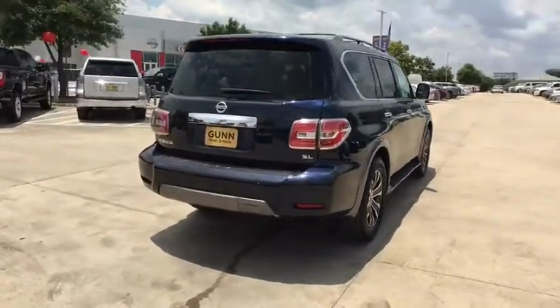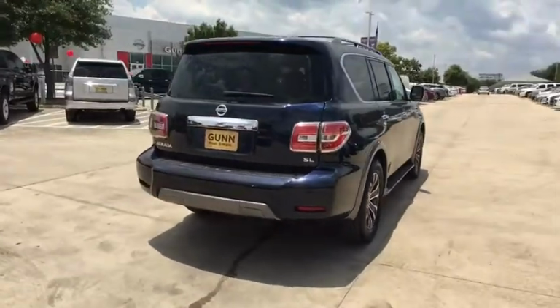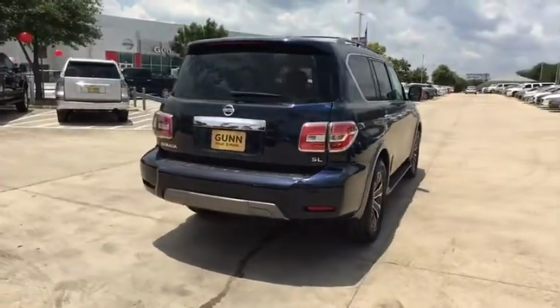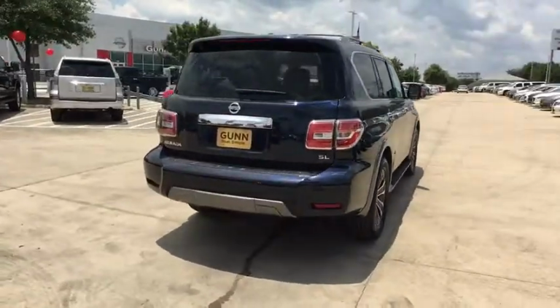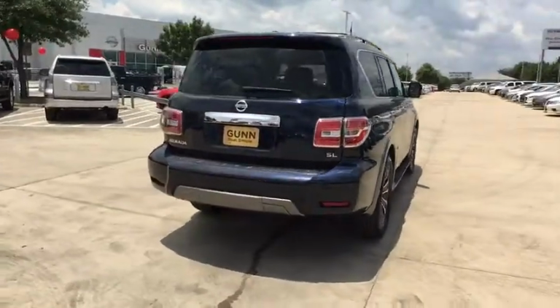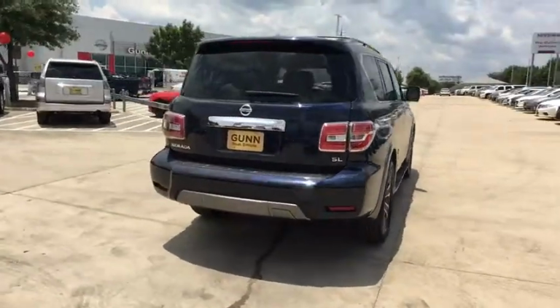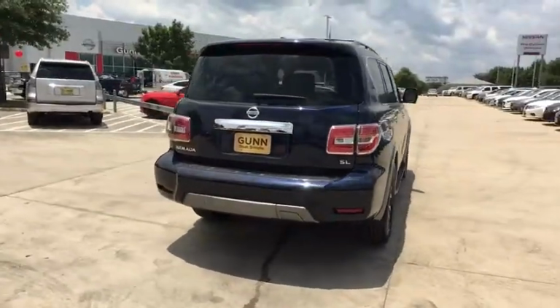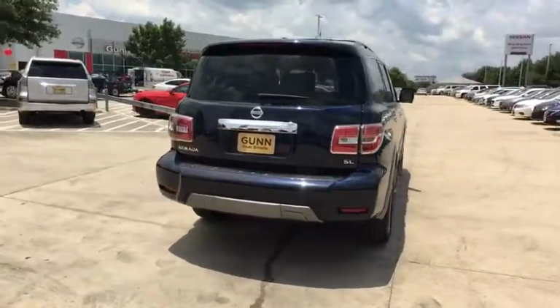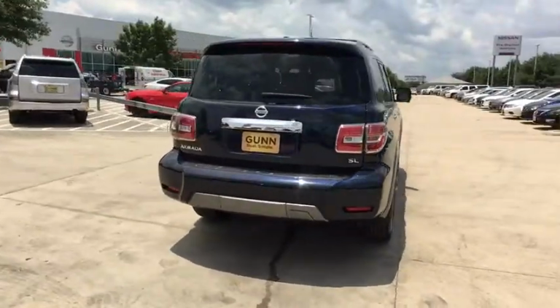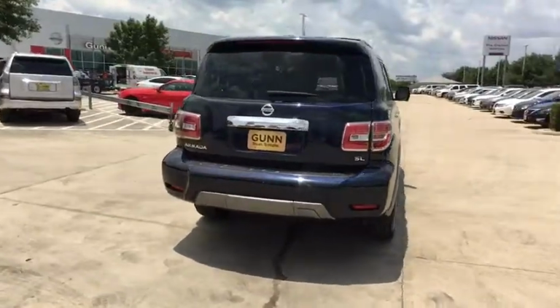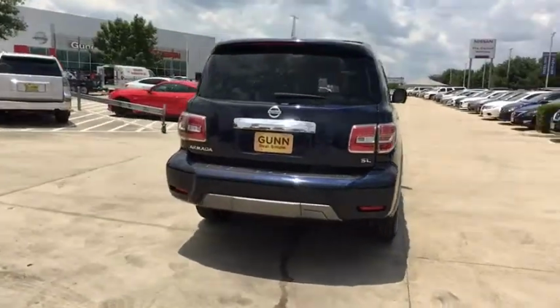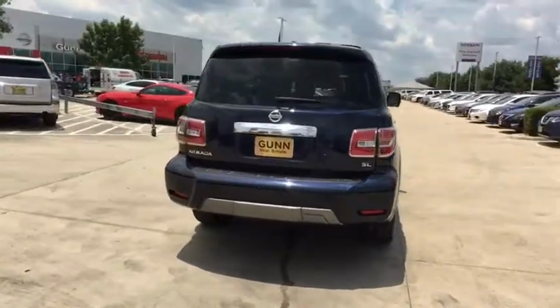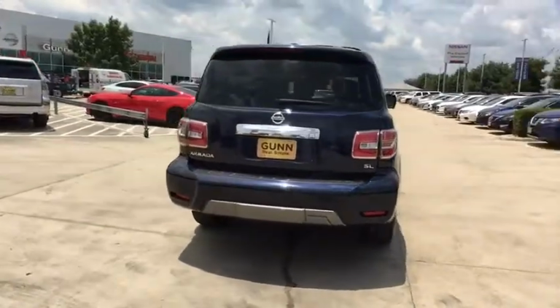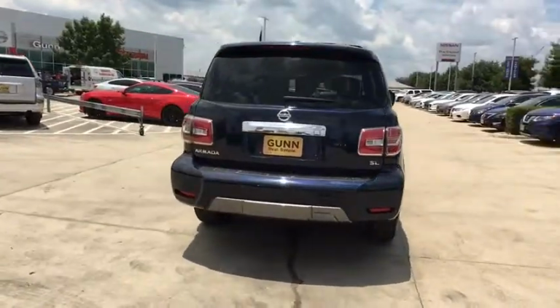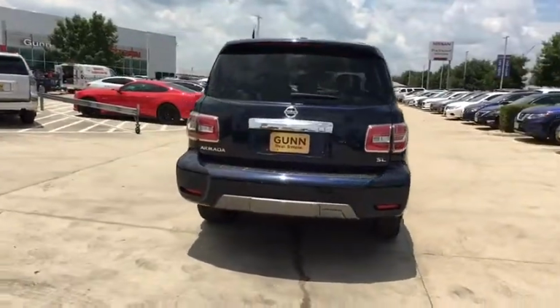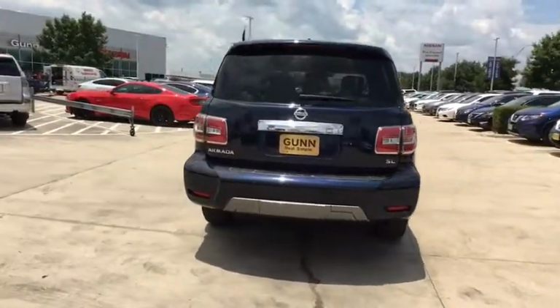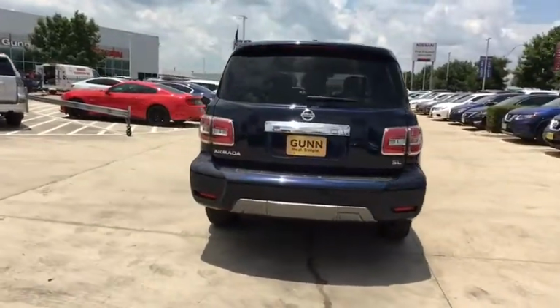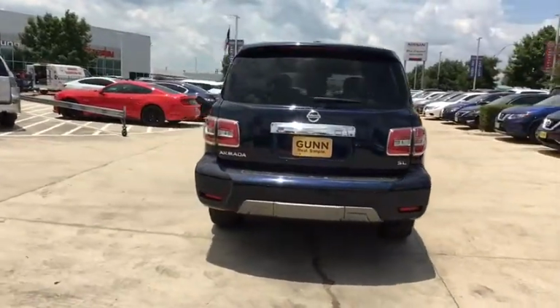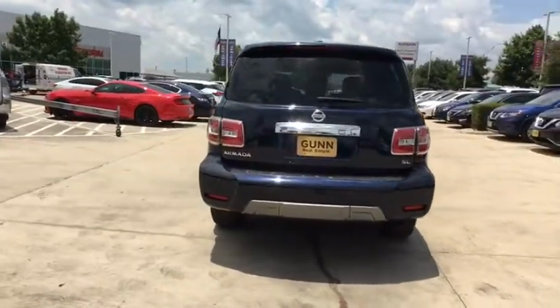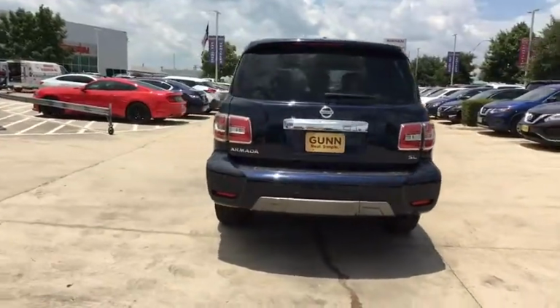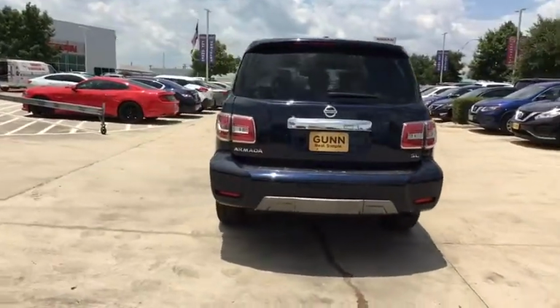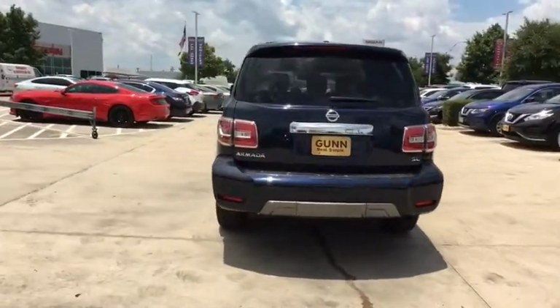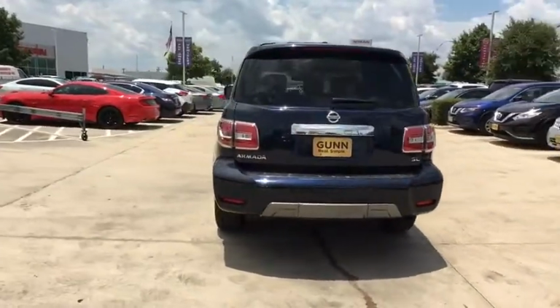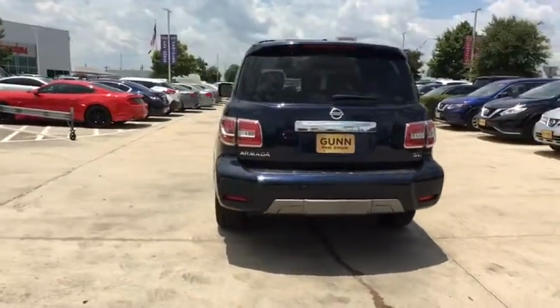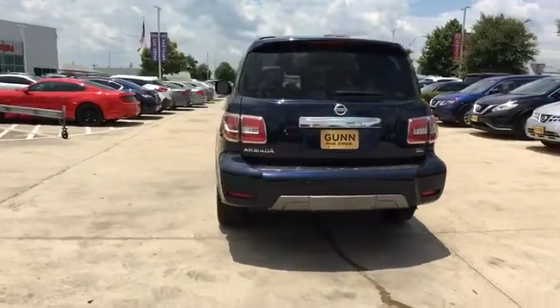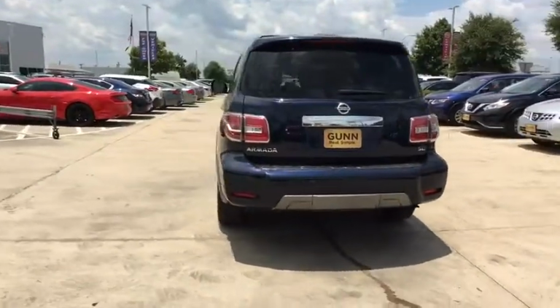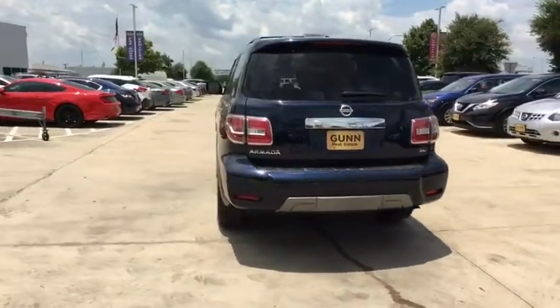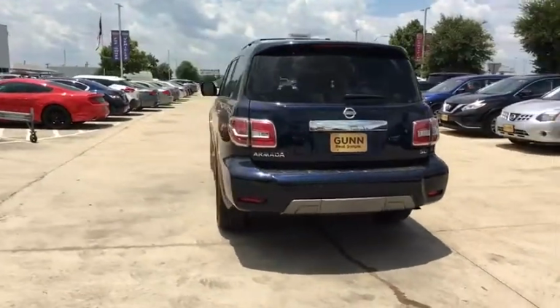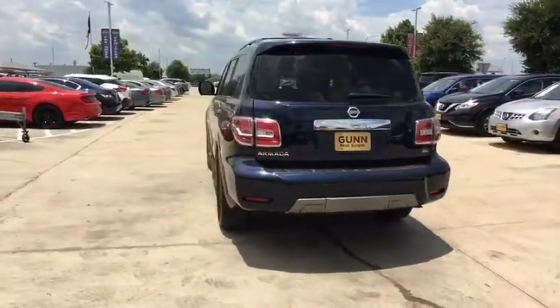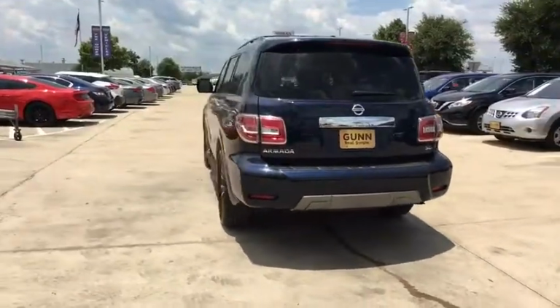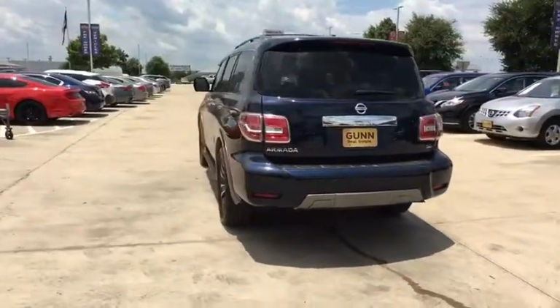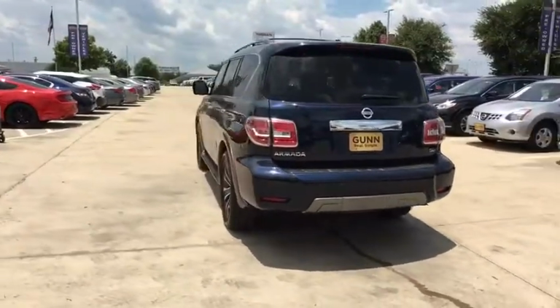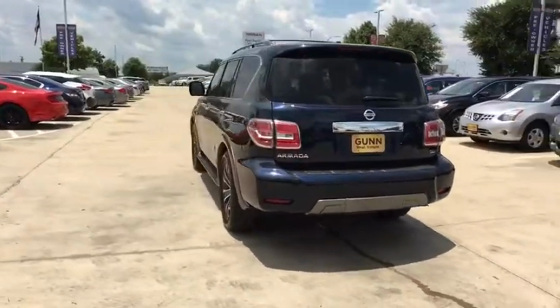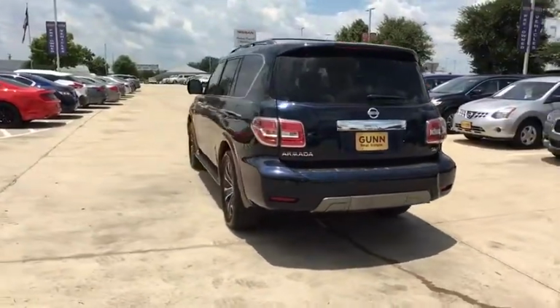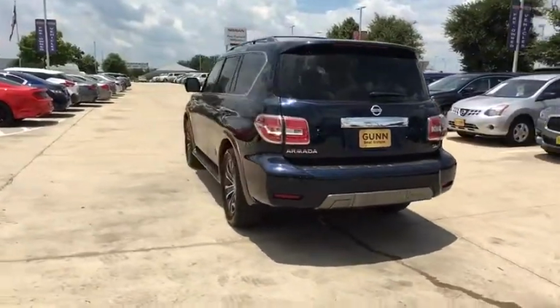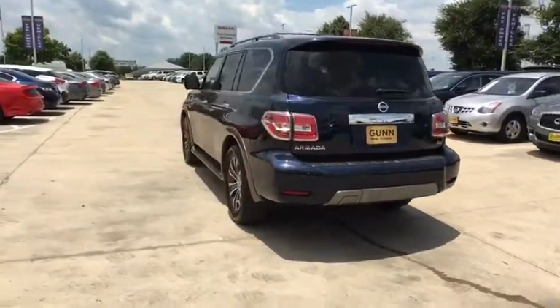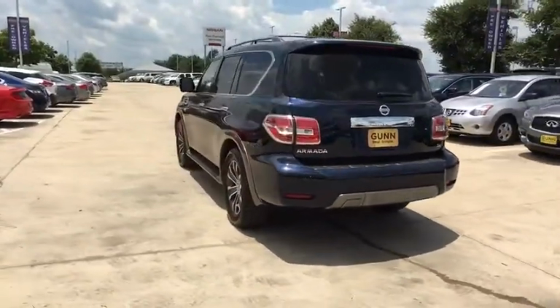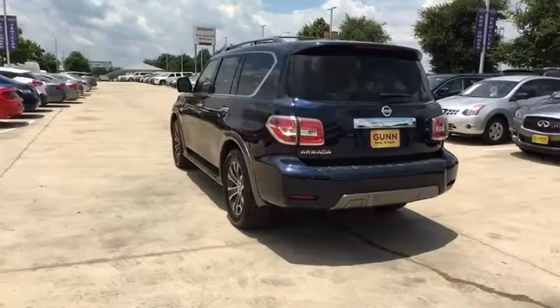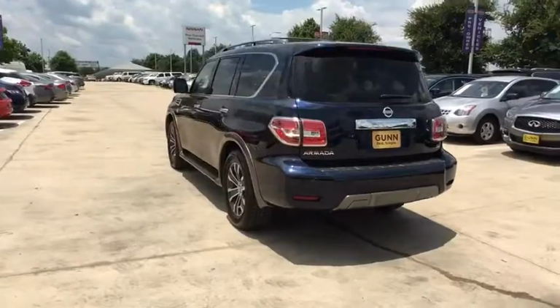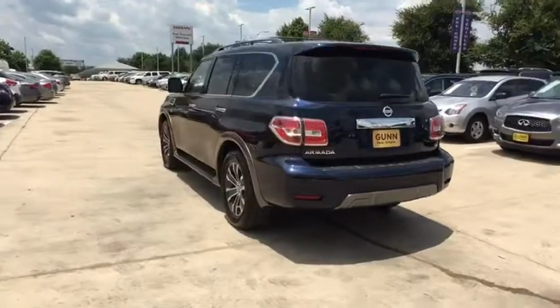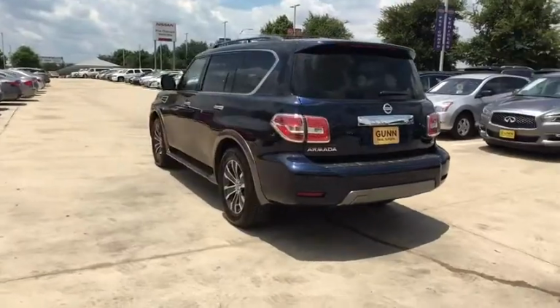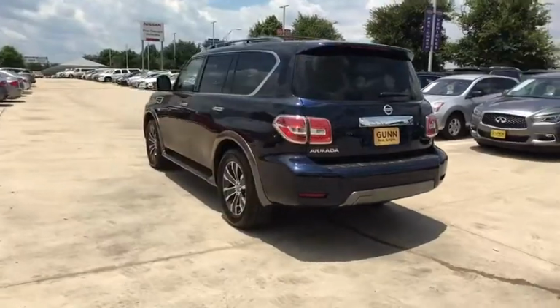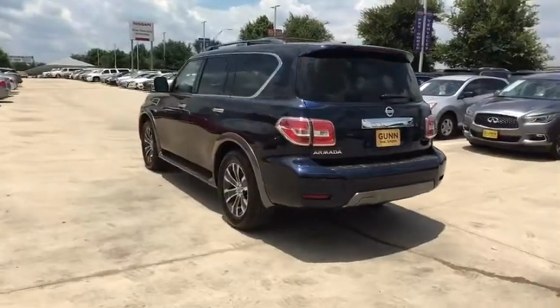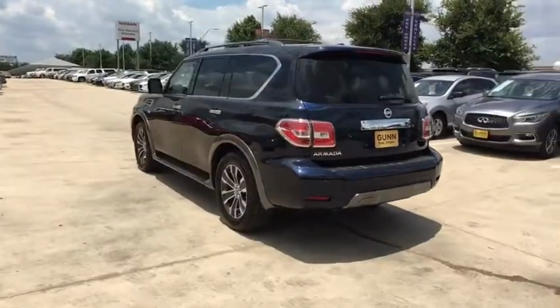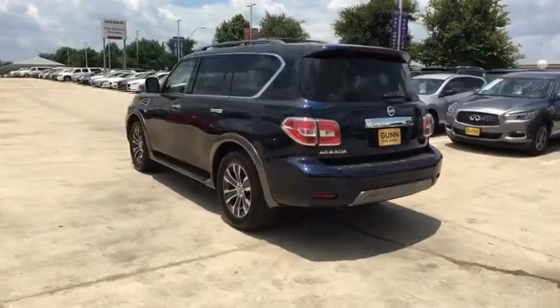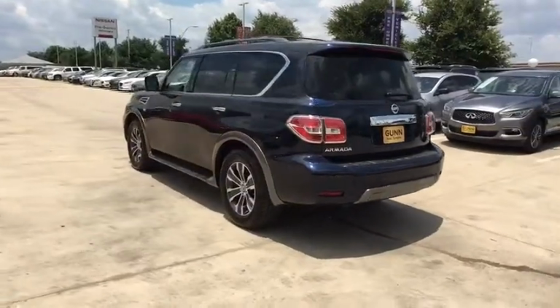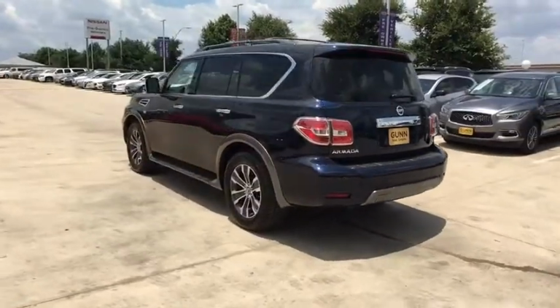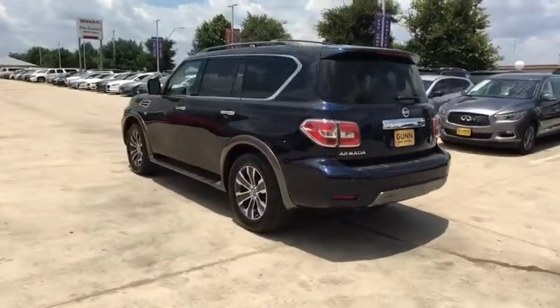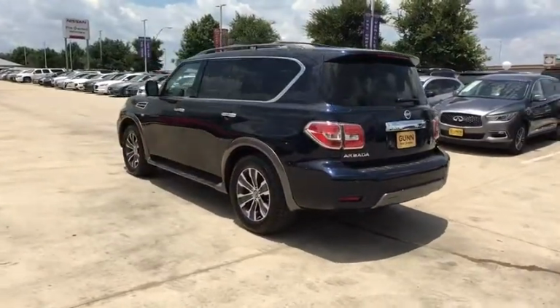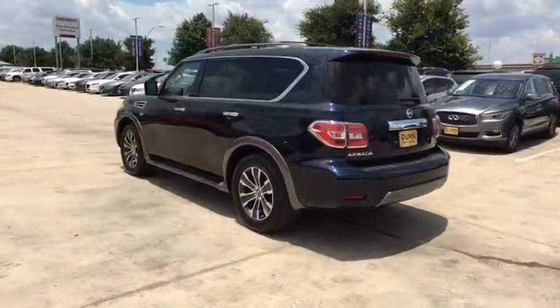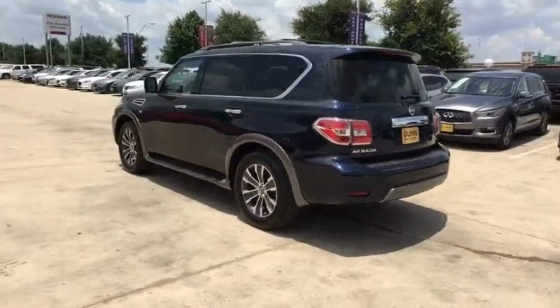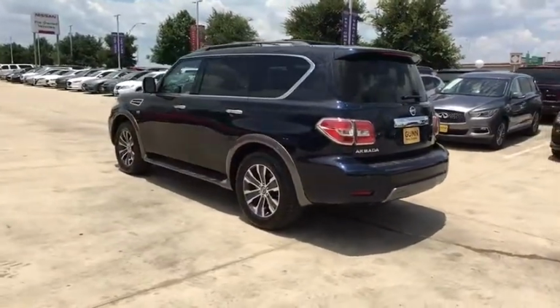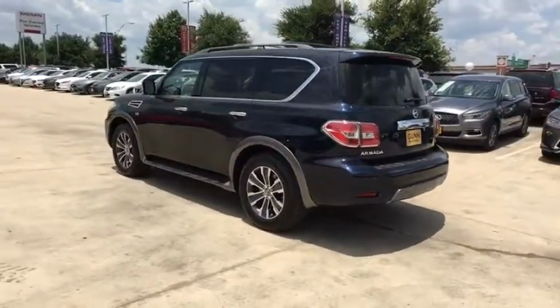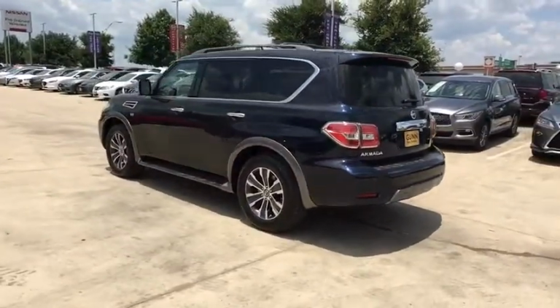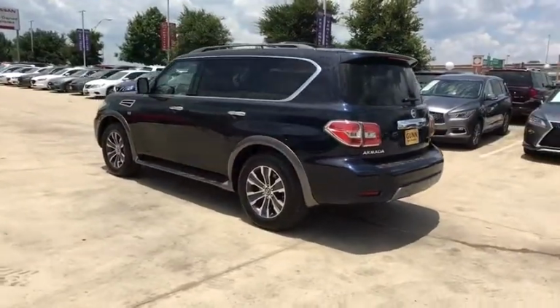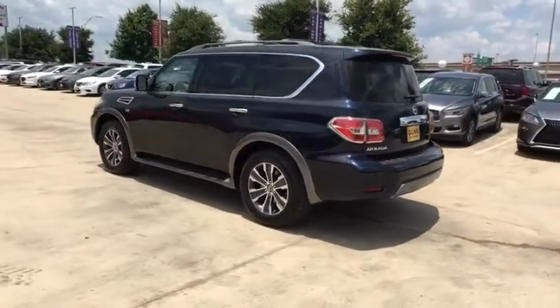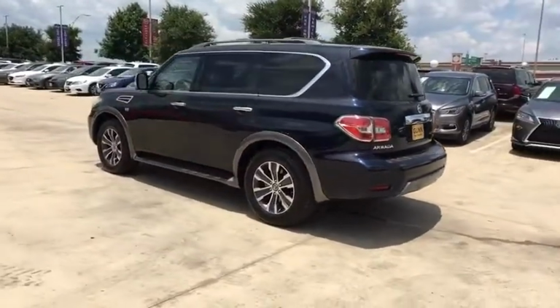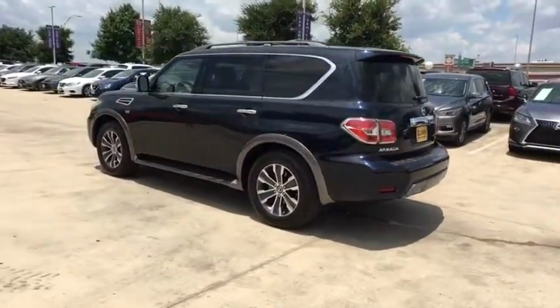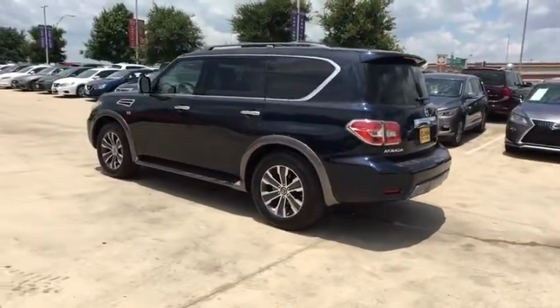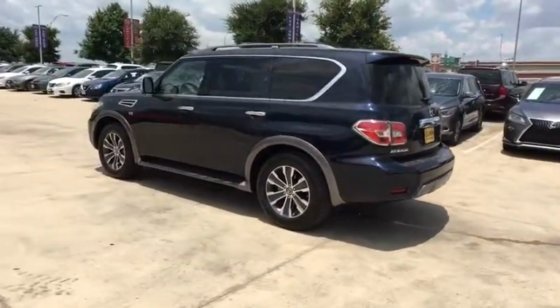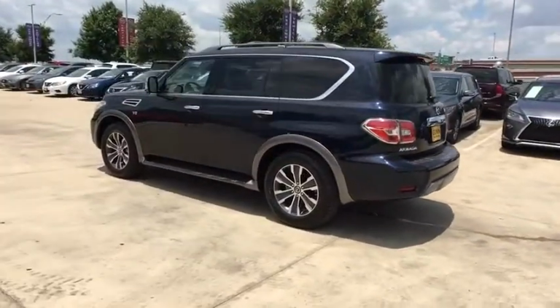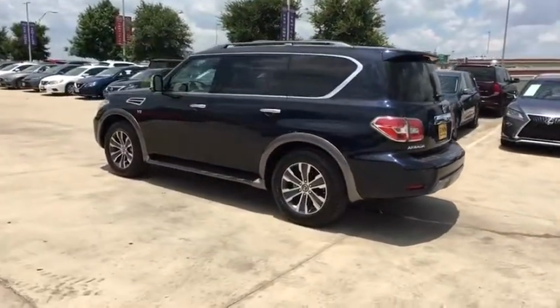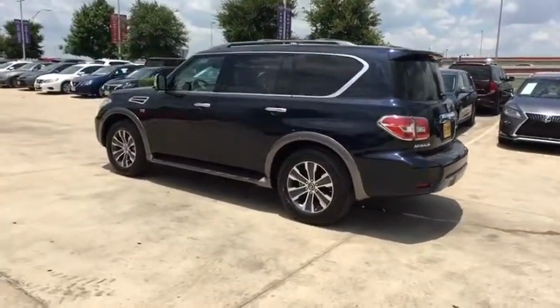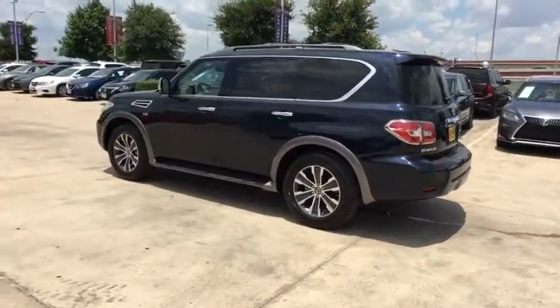Set foot in an Armada and set off on the ultimate driving adventure. Here are some of this vehicle's great options.